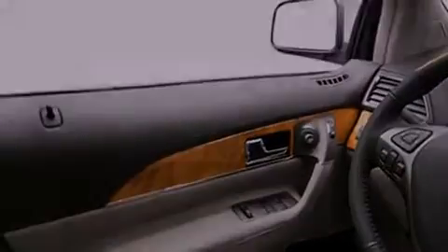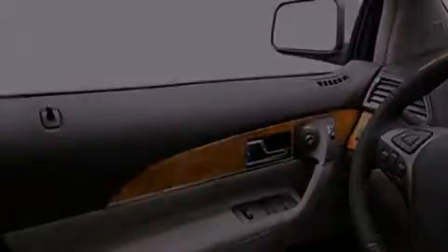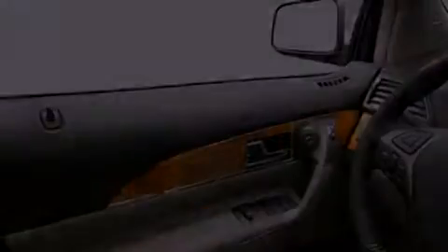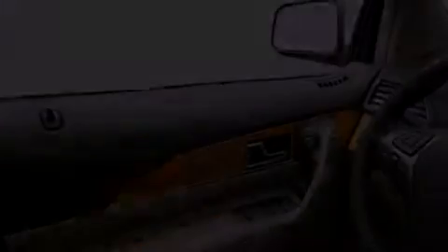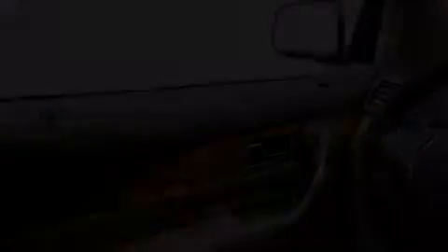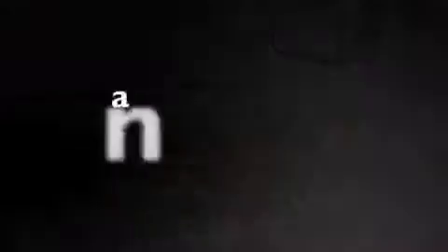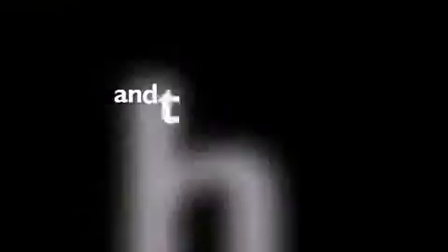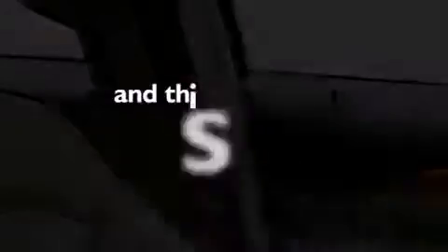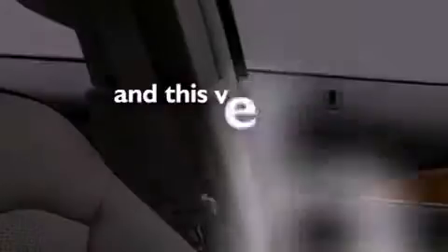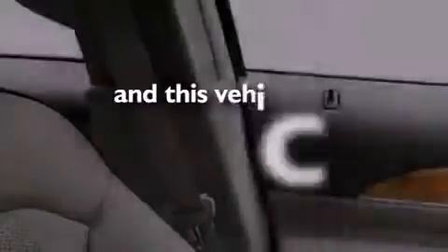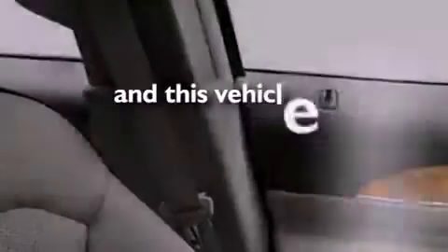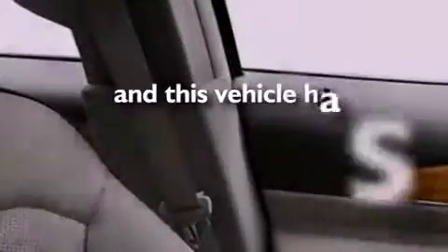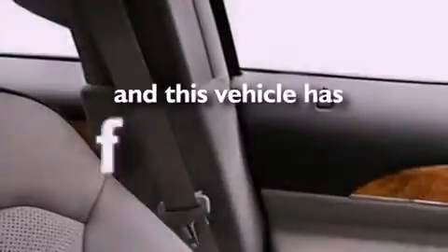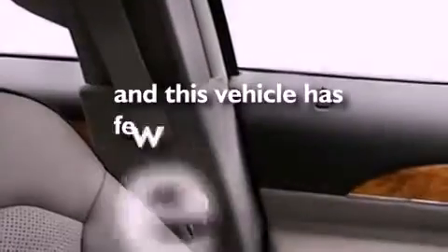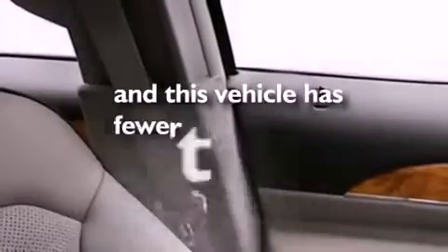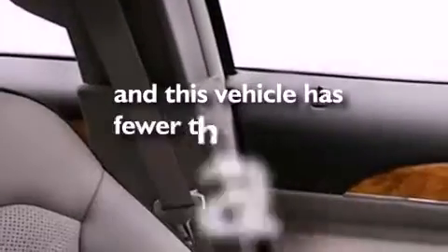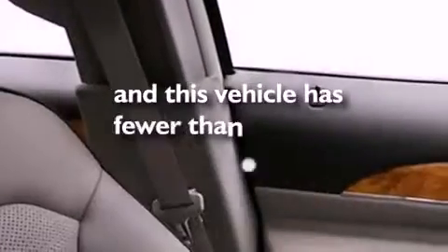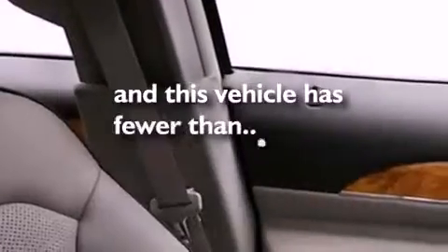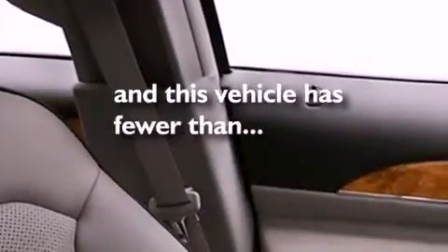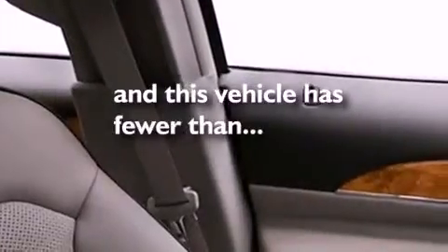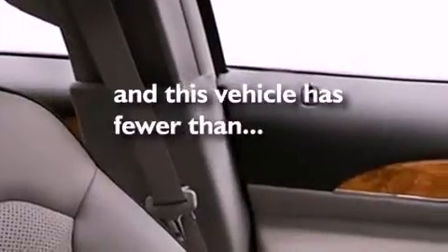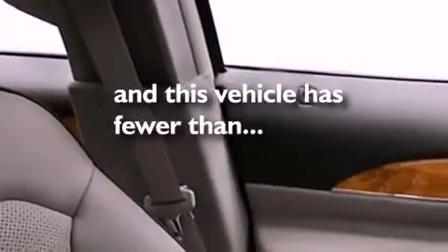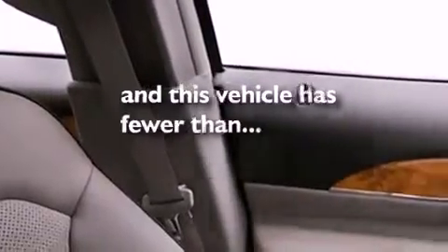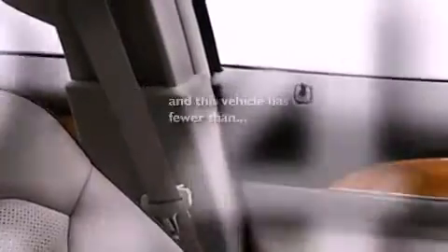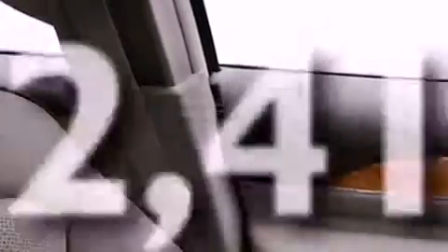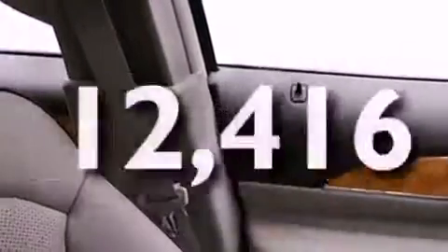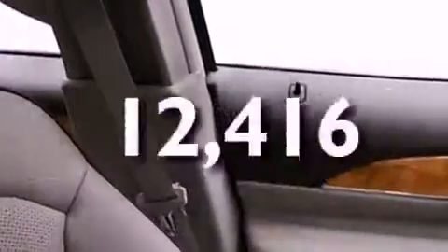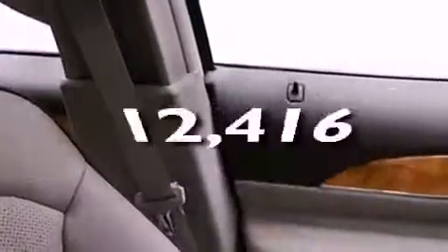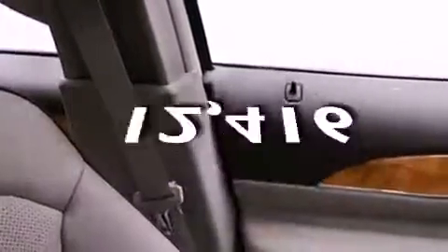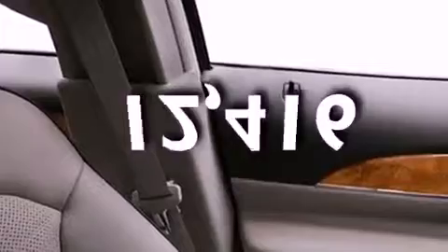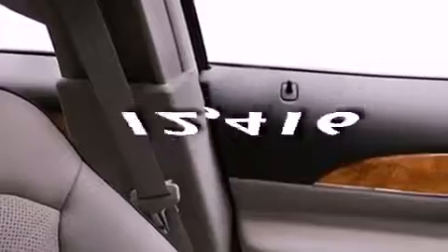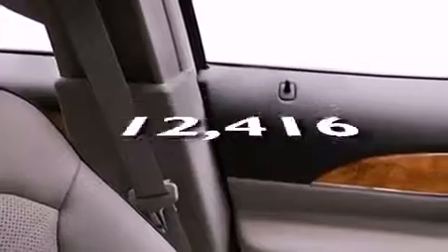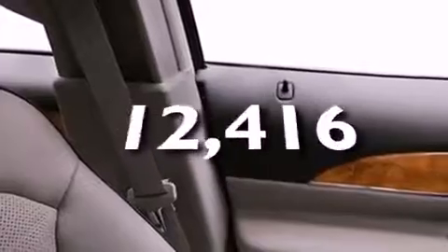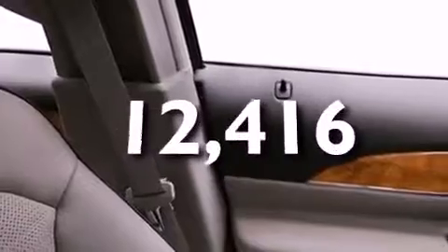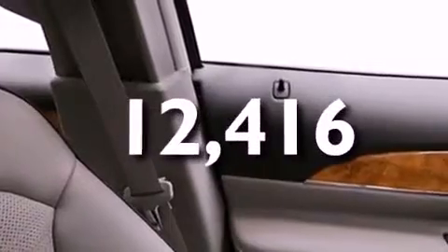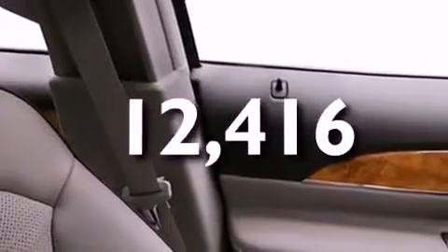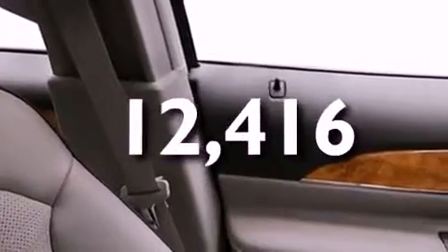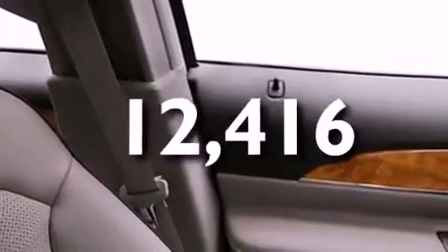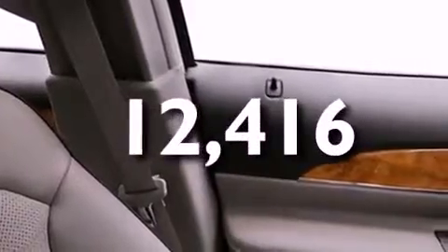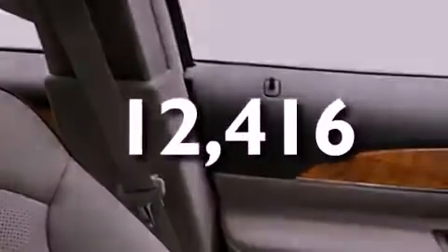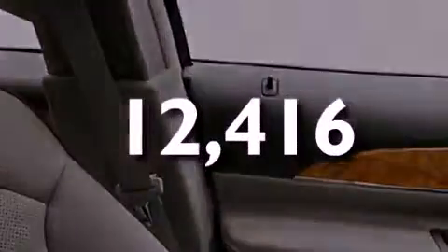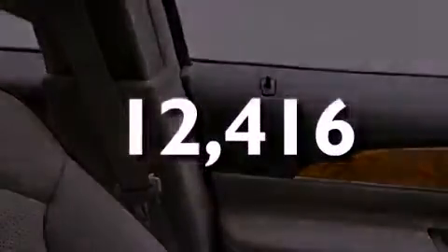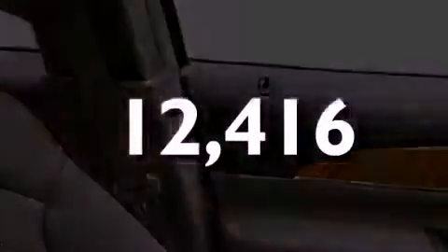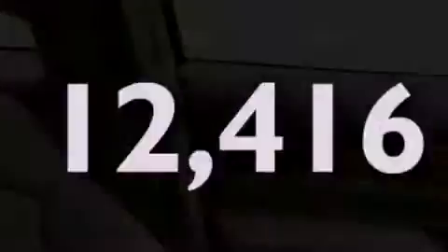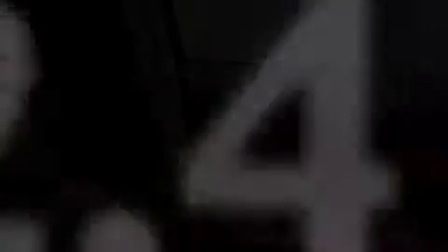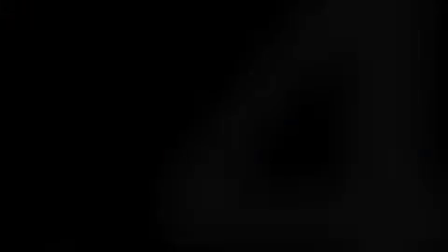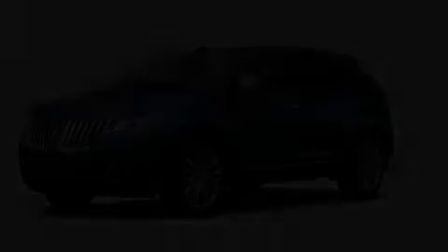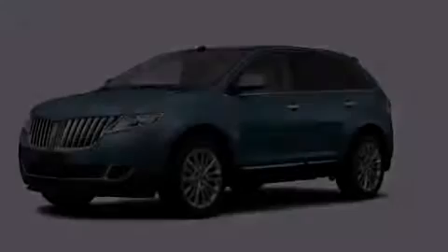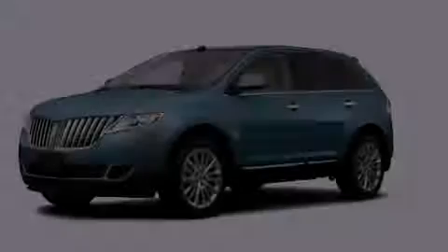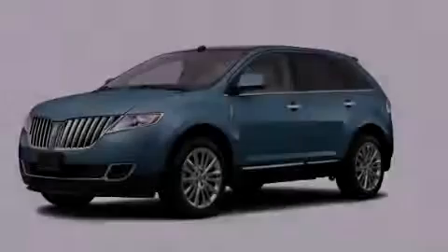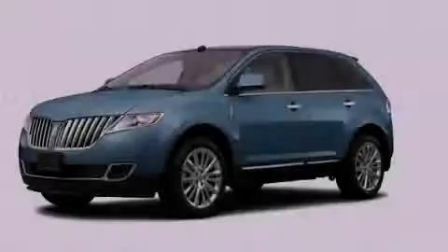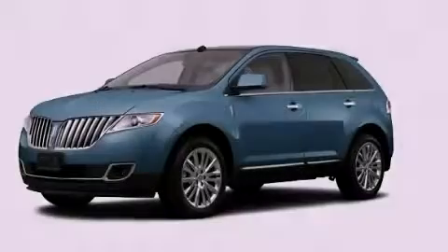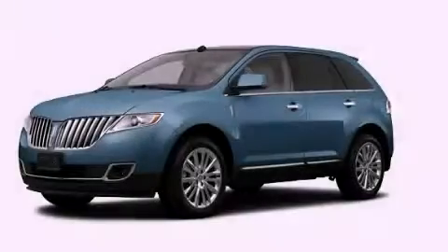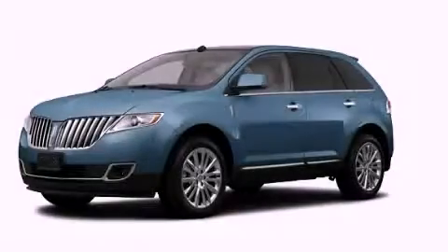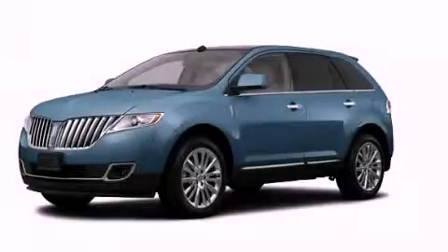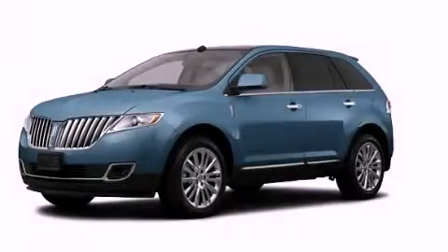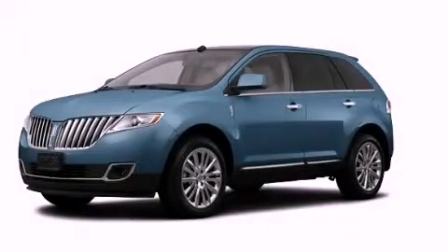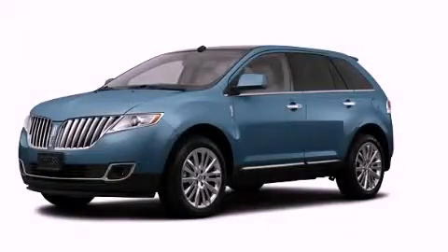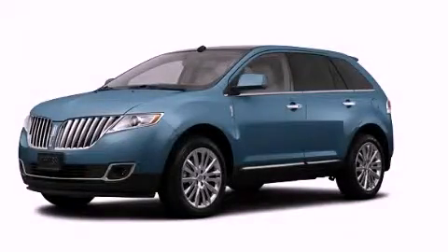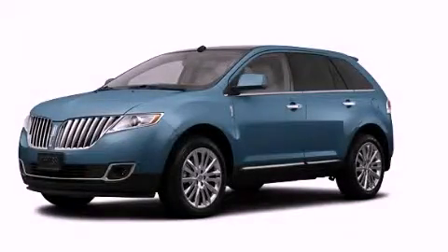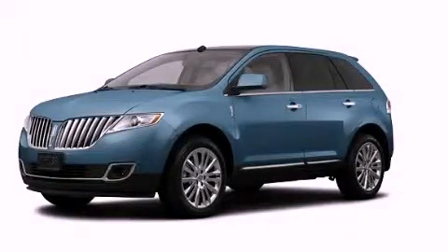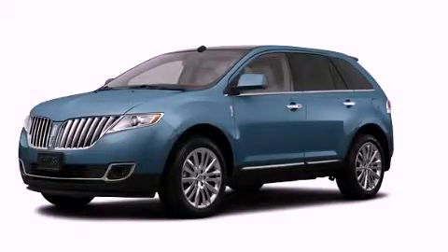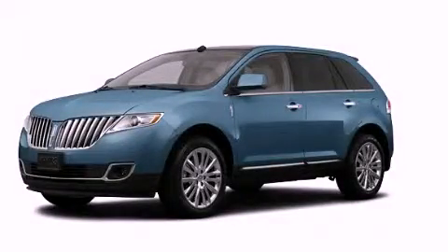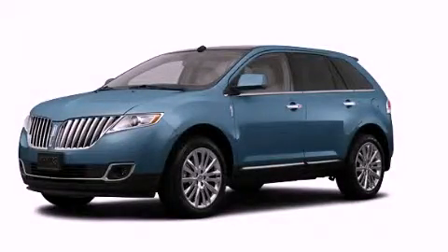And this vehicle has fewer than 13,000 miles on the odometer. Stop by today and test drive this automobile for yourself.